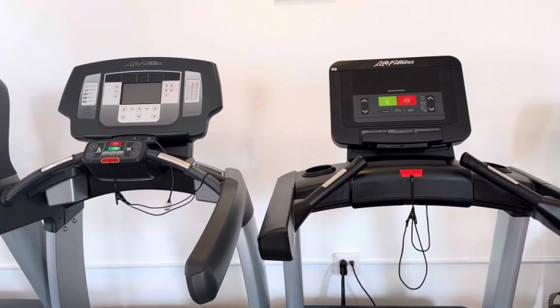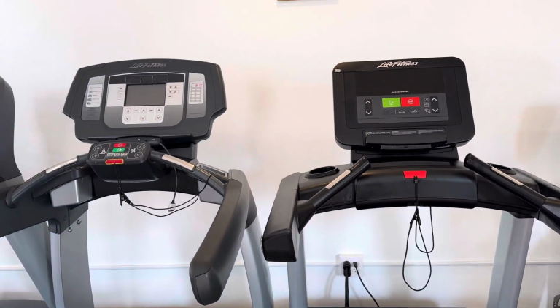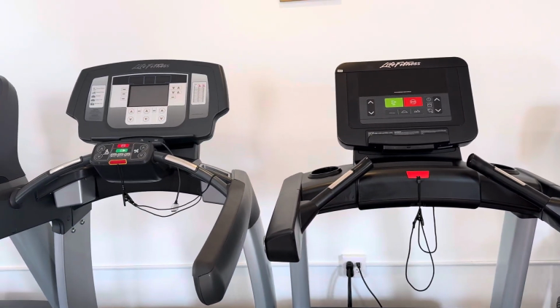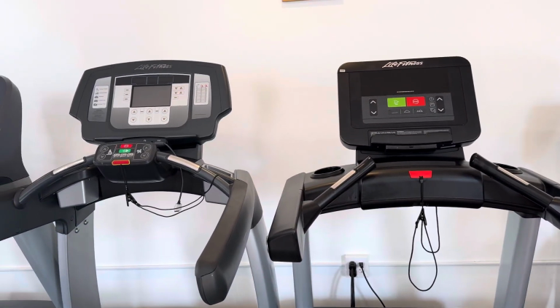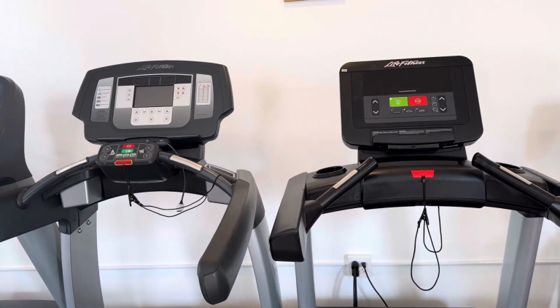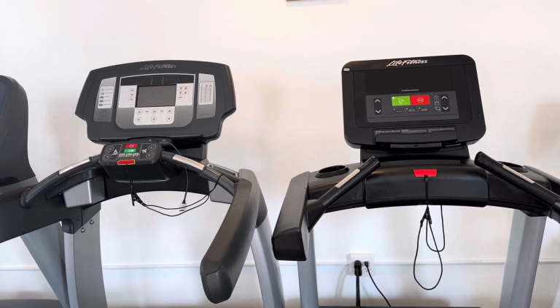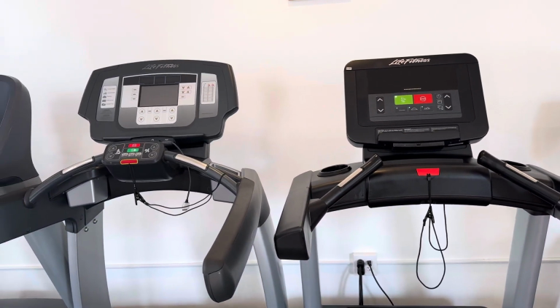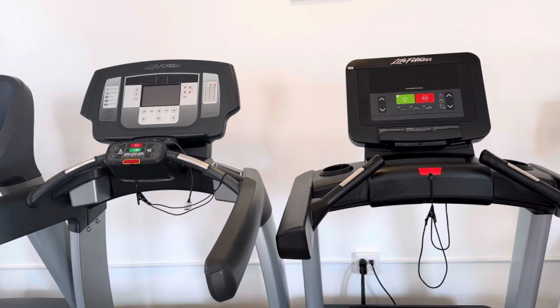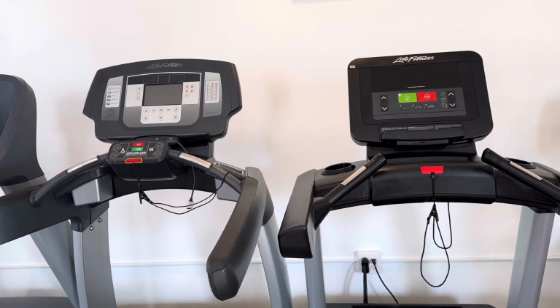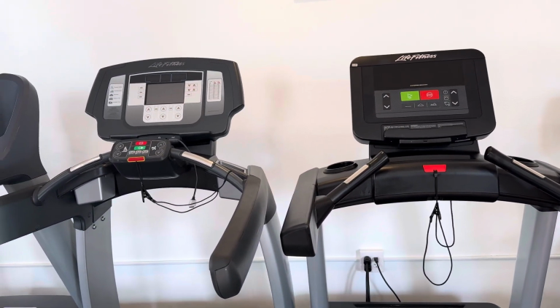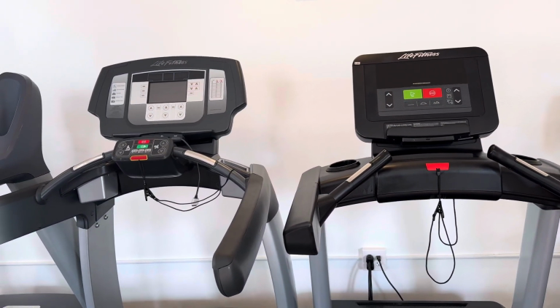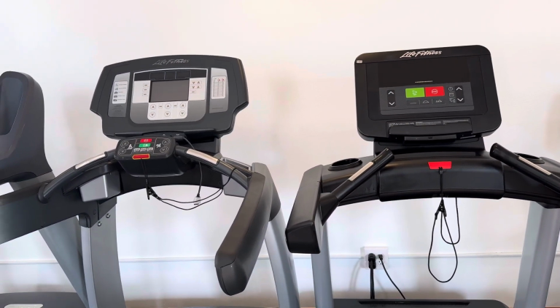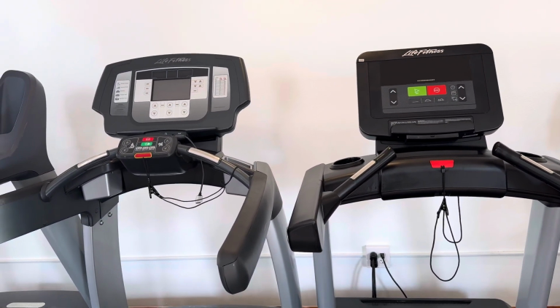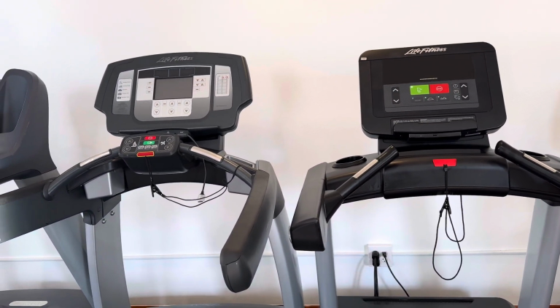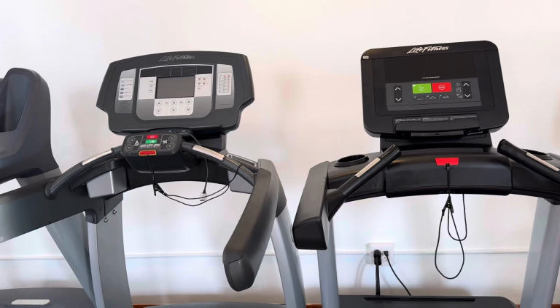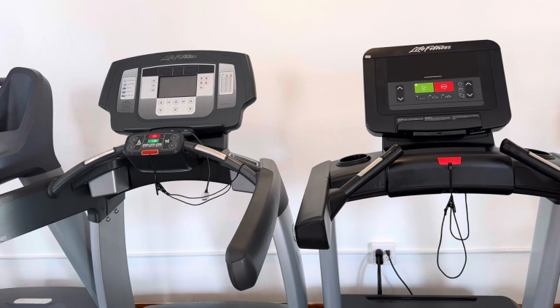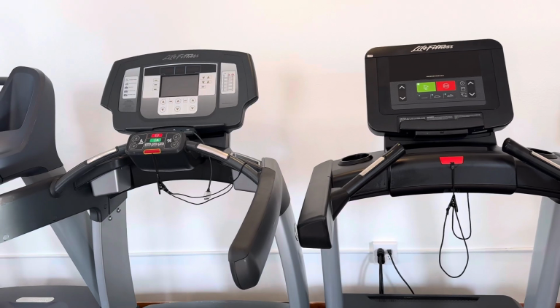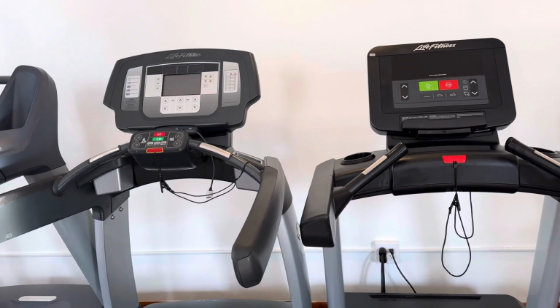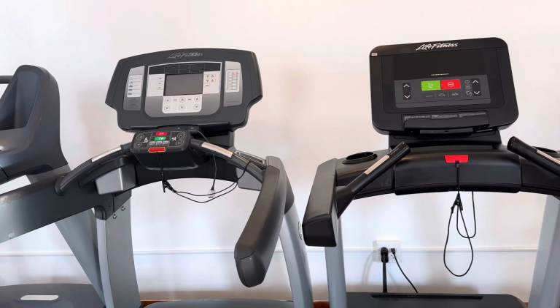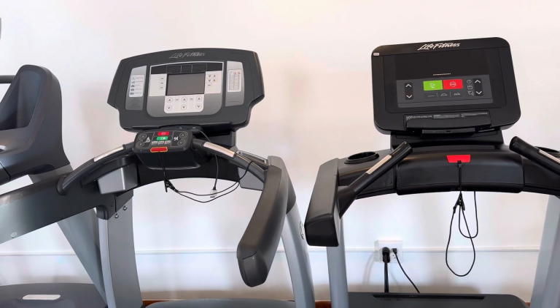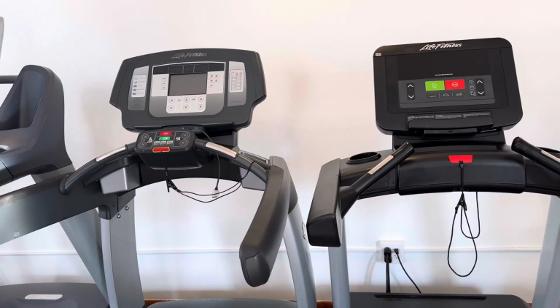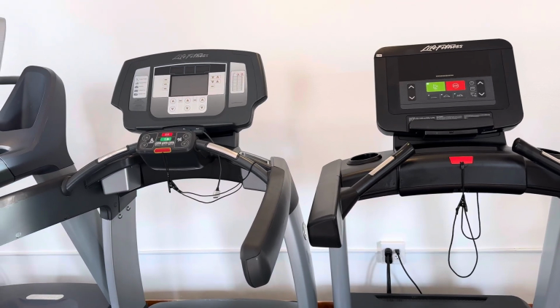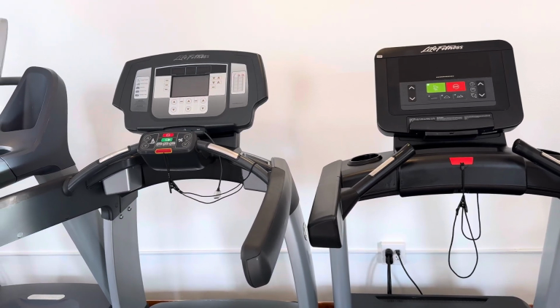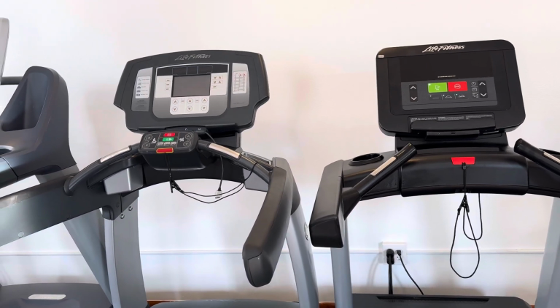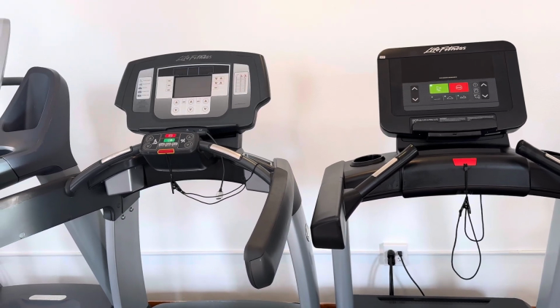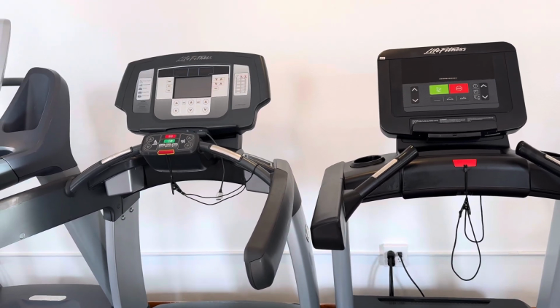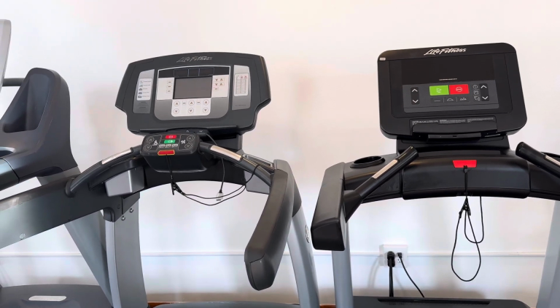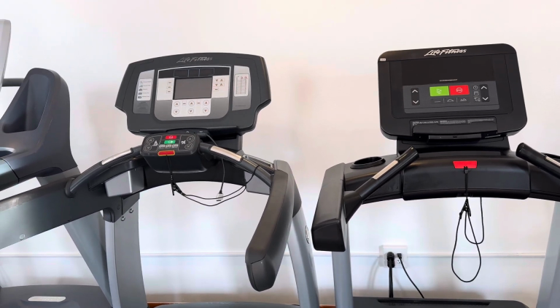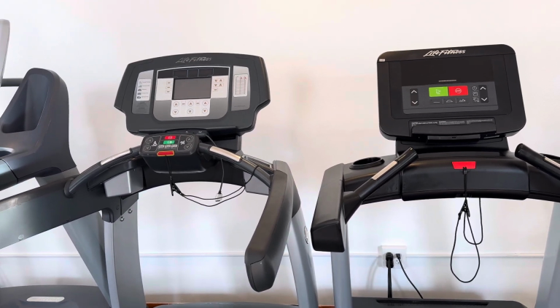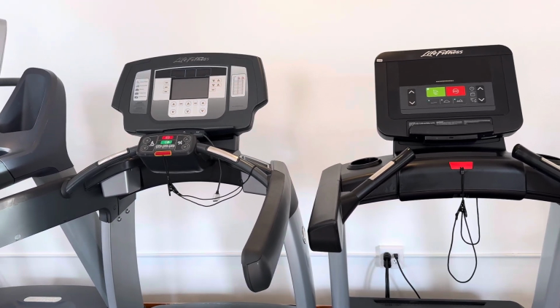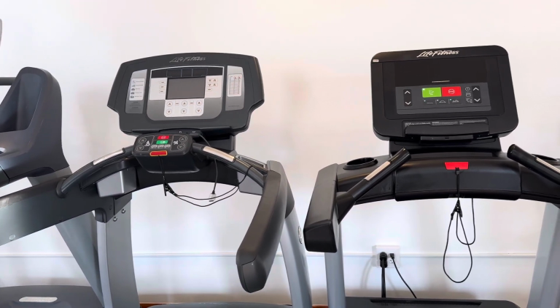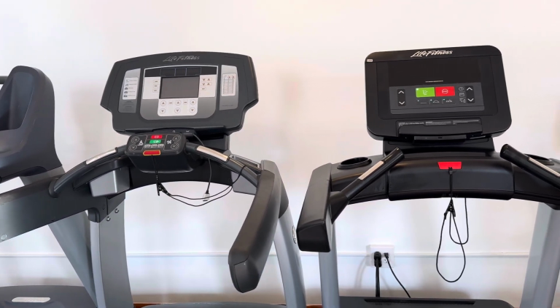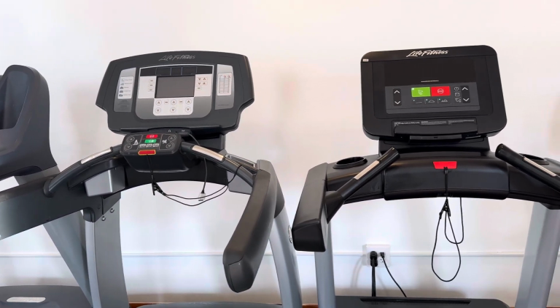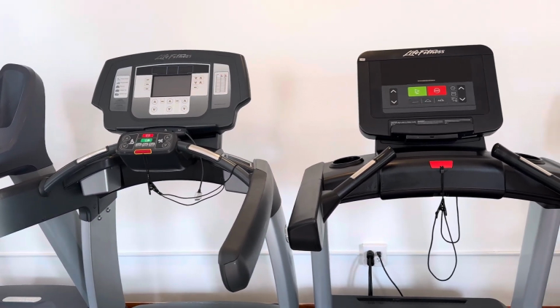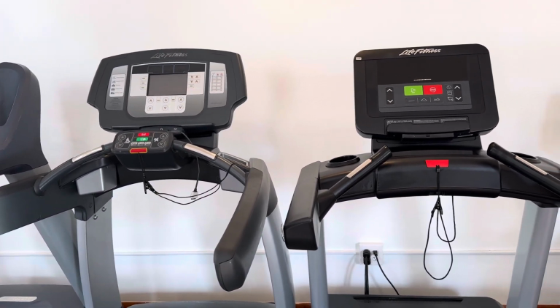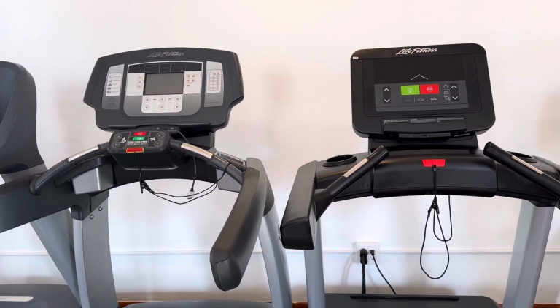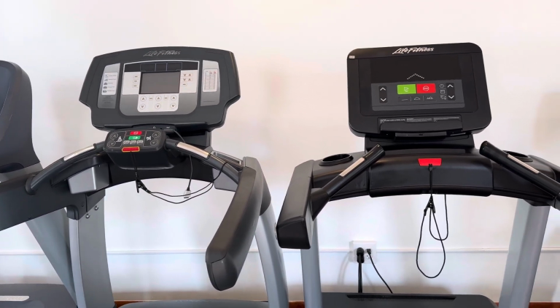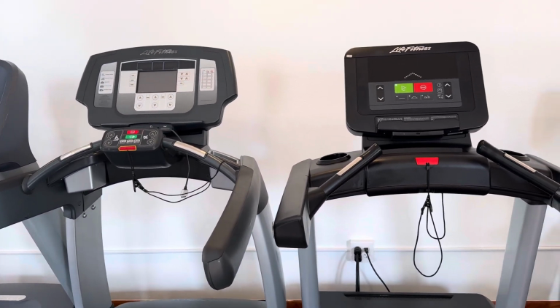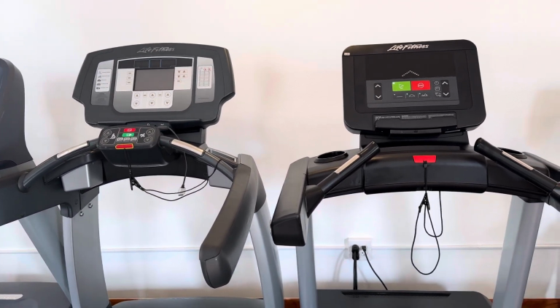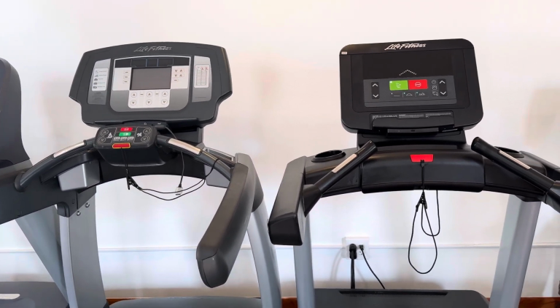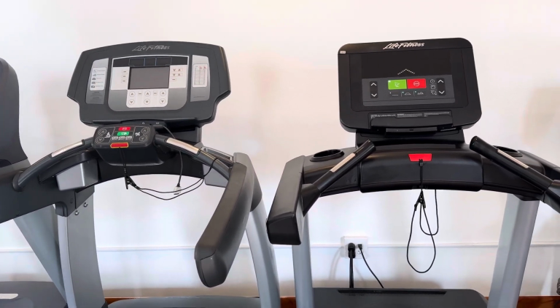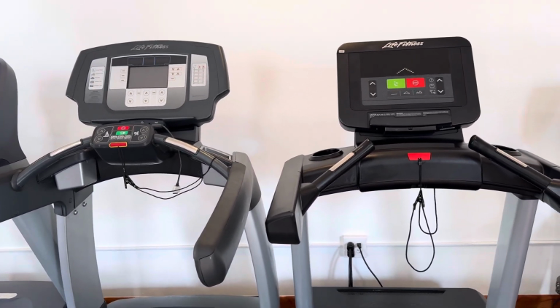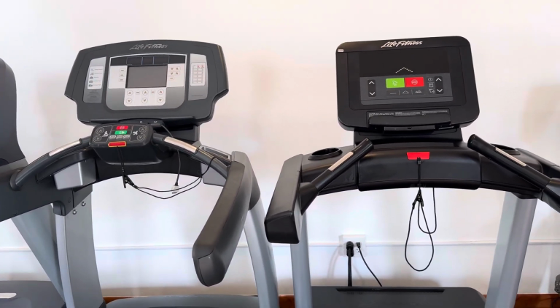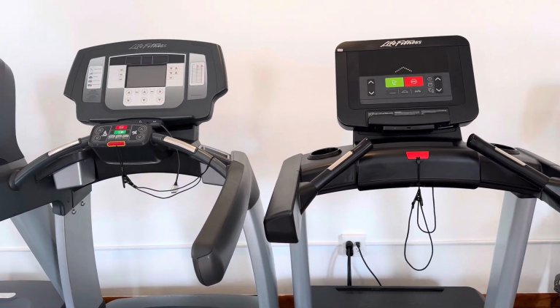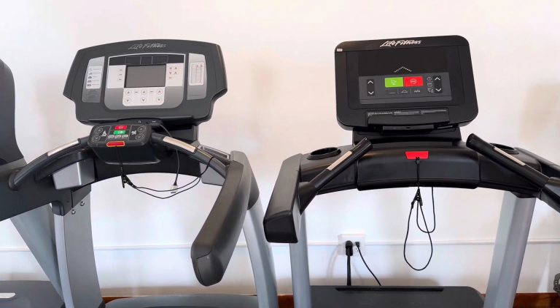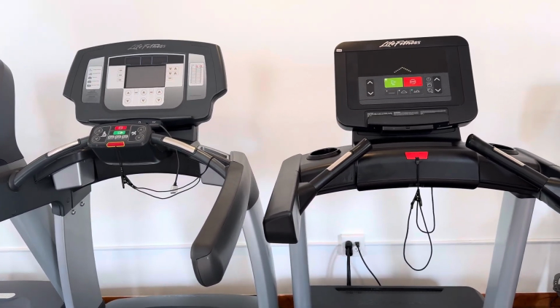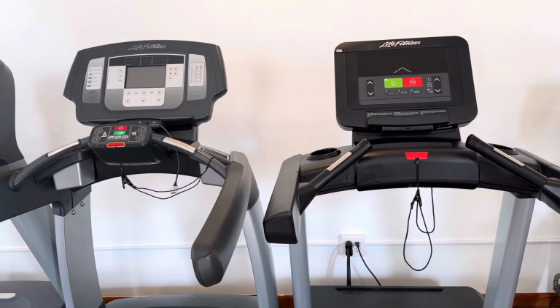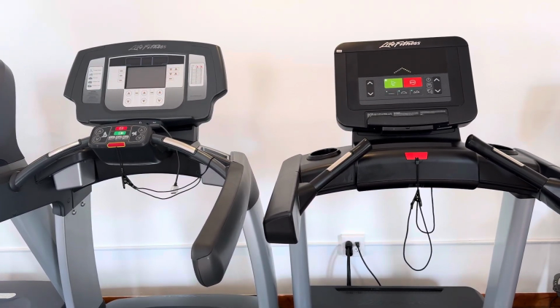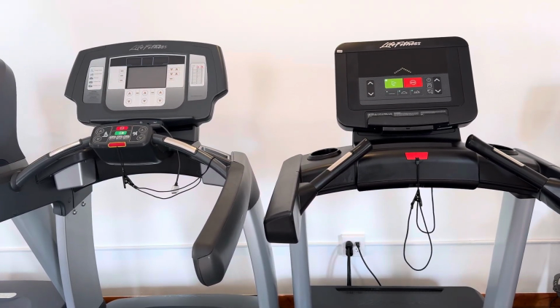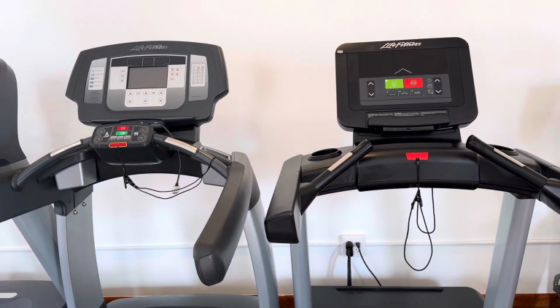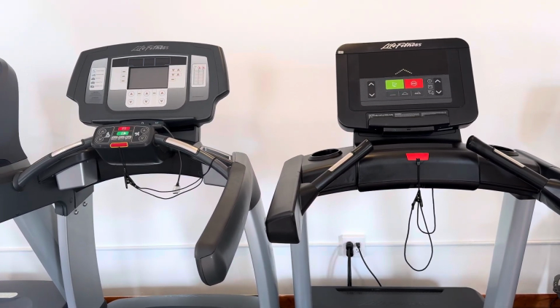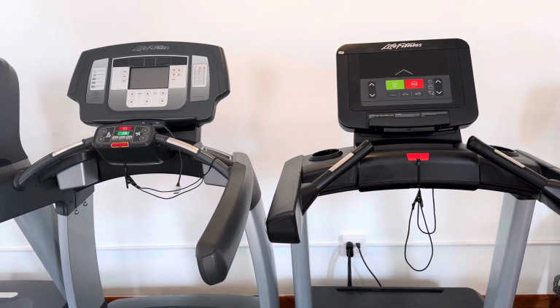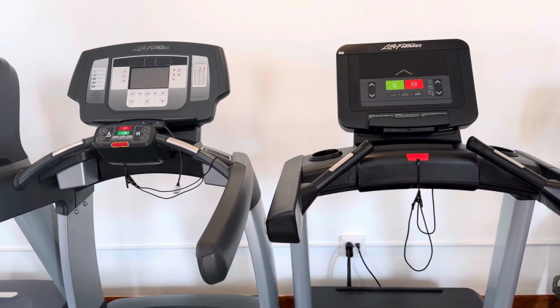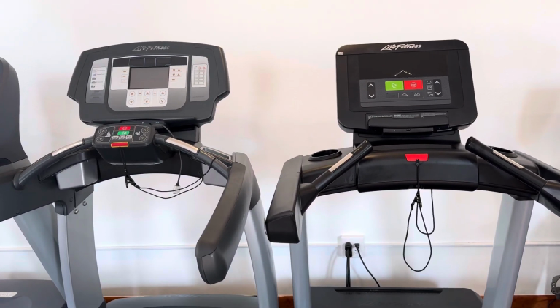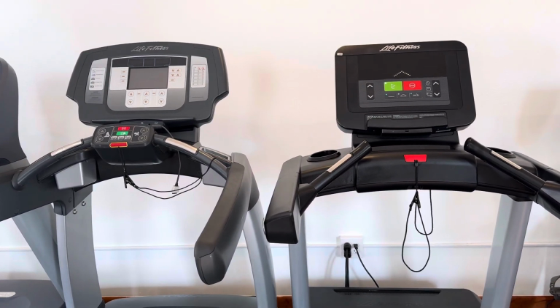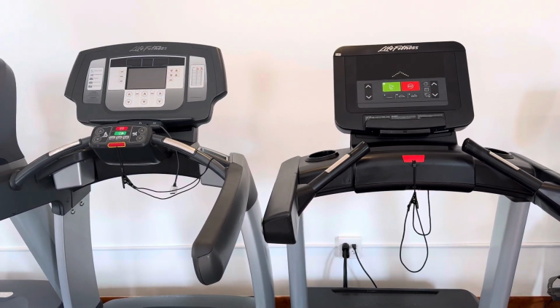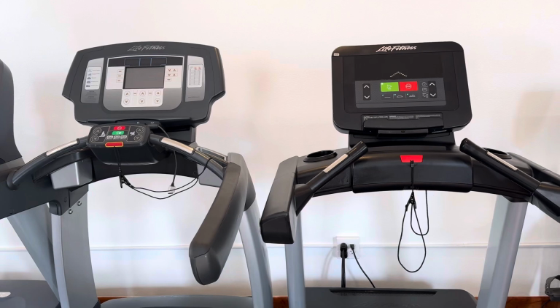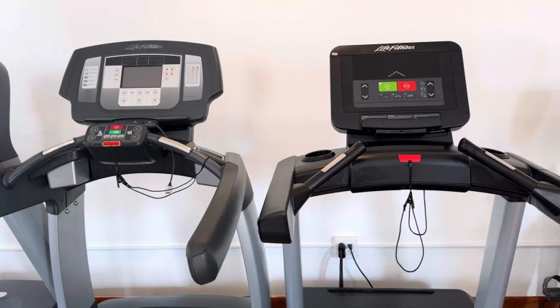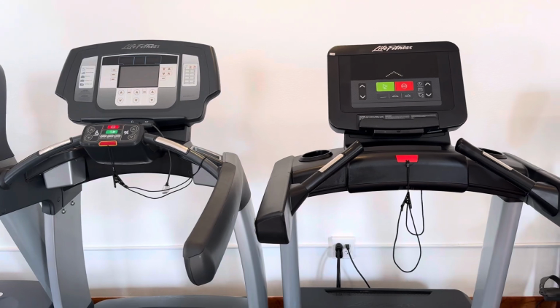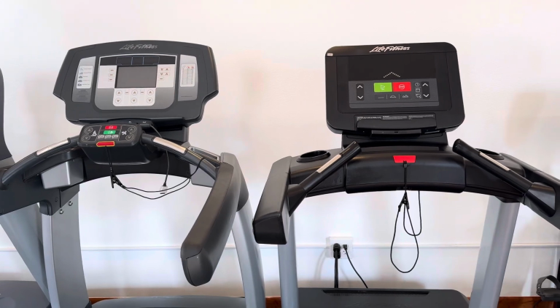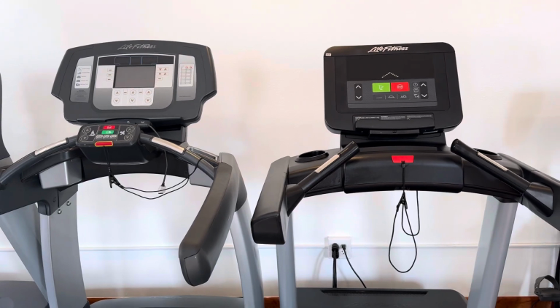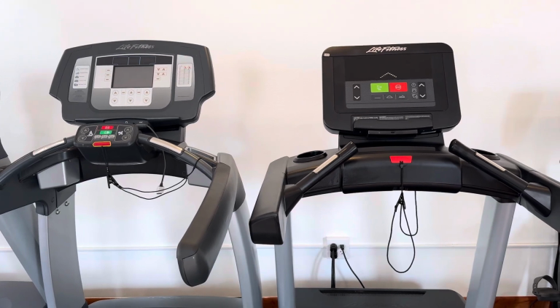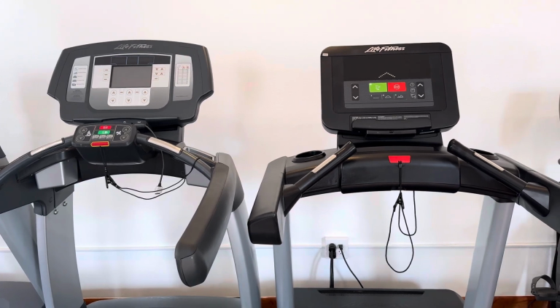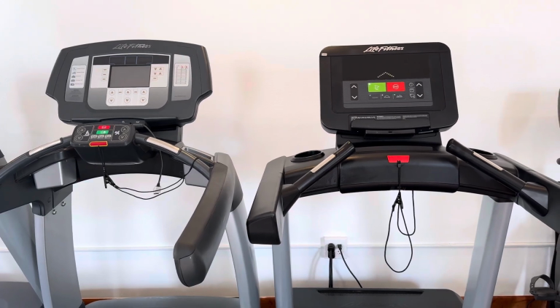If you're interested, please visit our website at coloradocardio.com and leave a like on this video. Thank you.